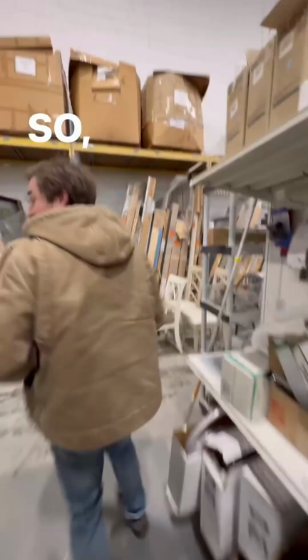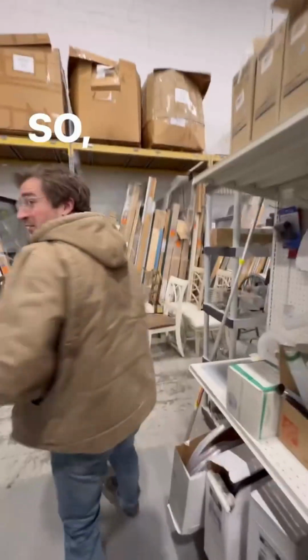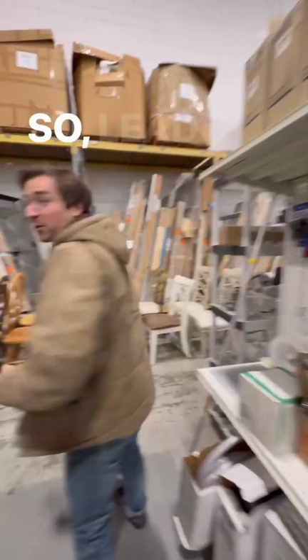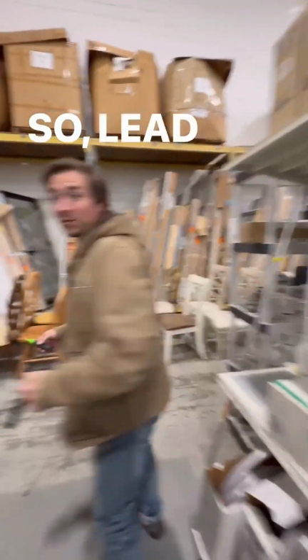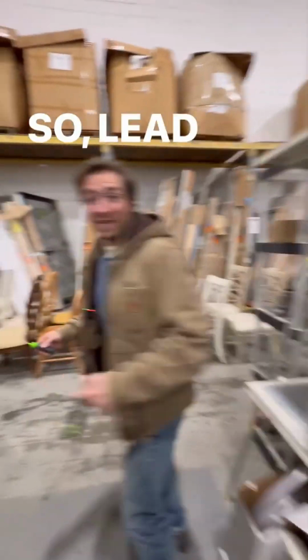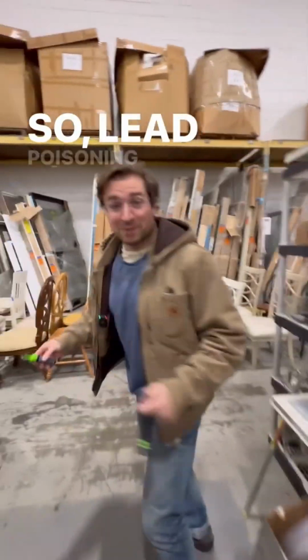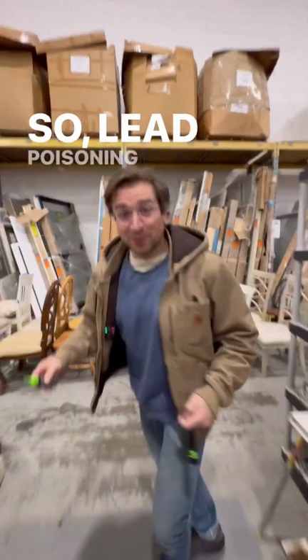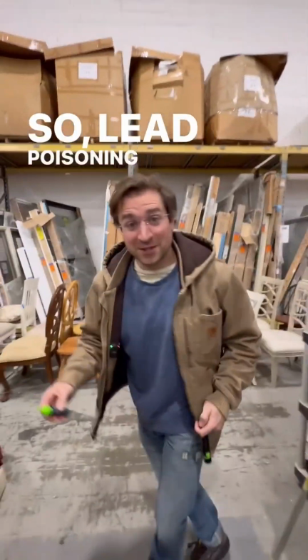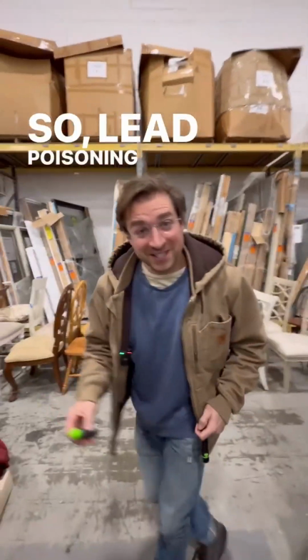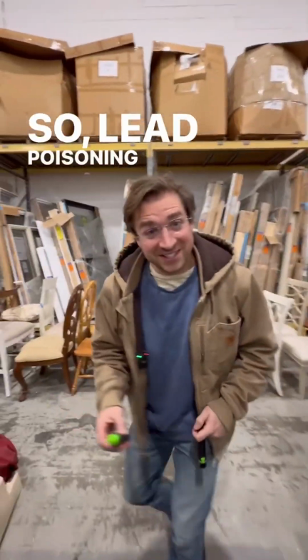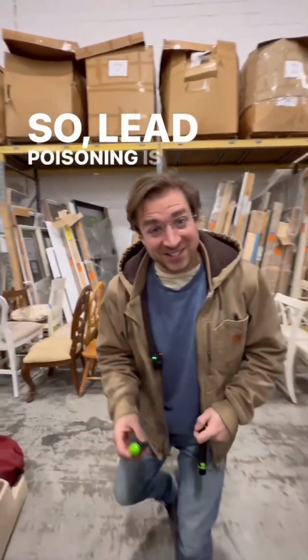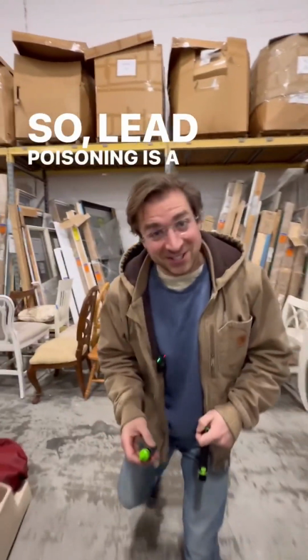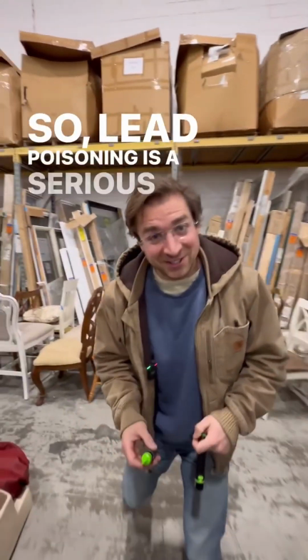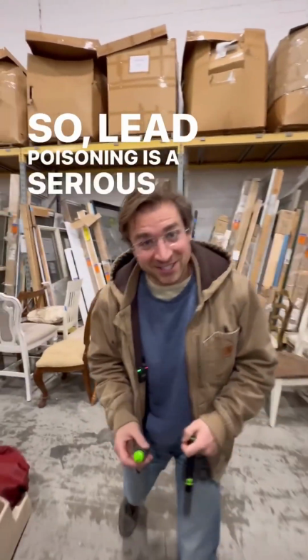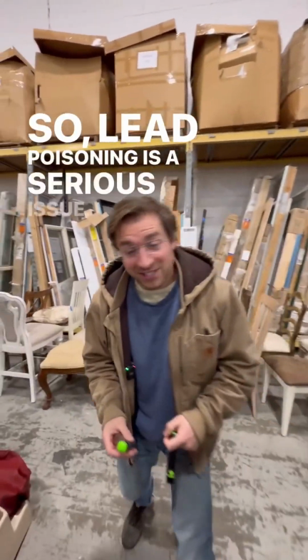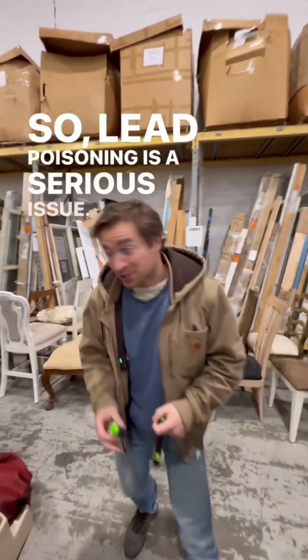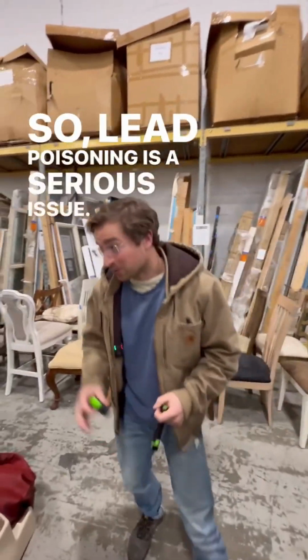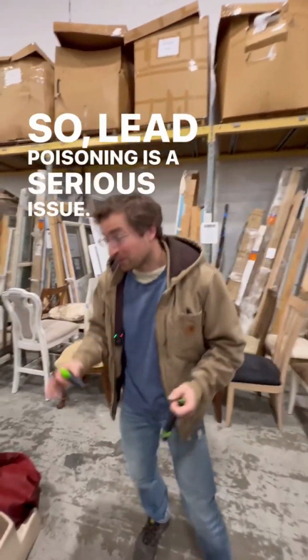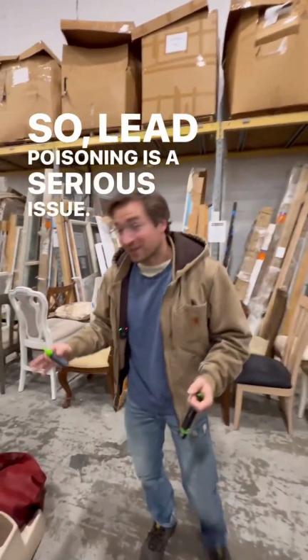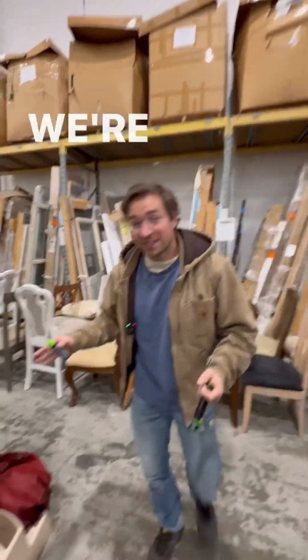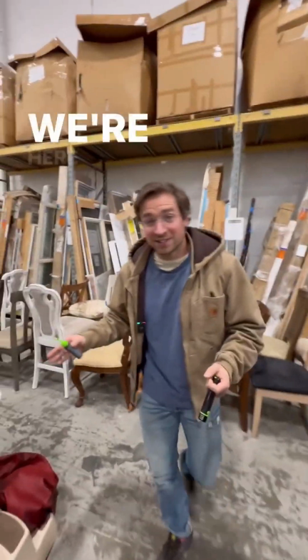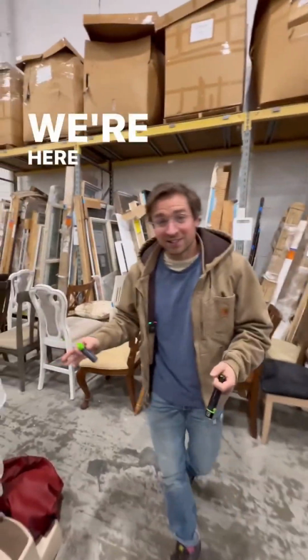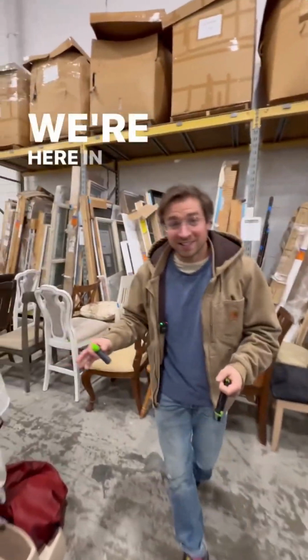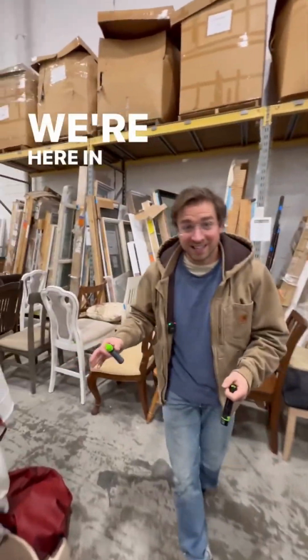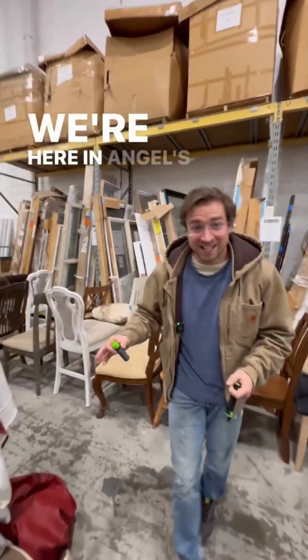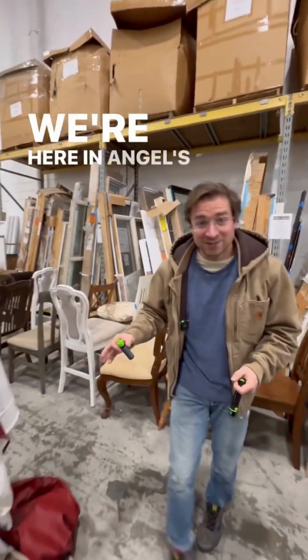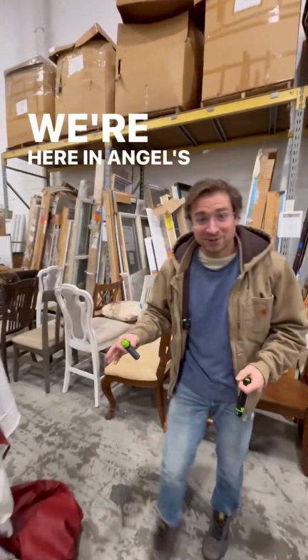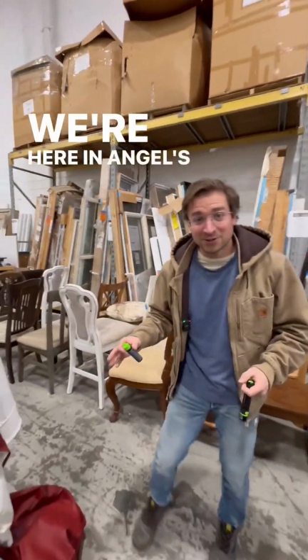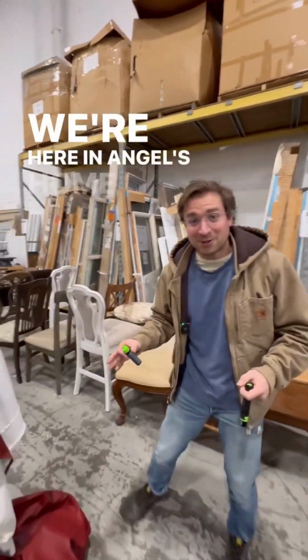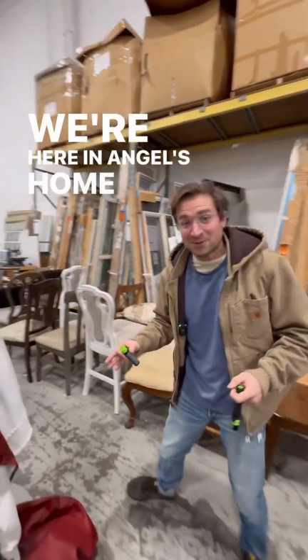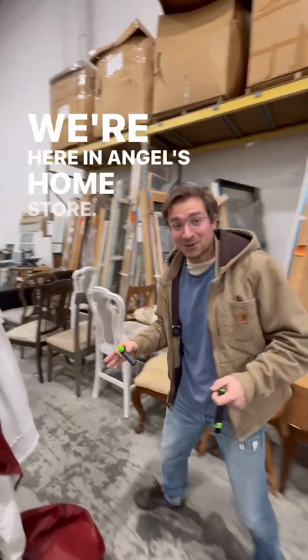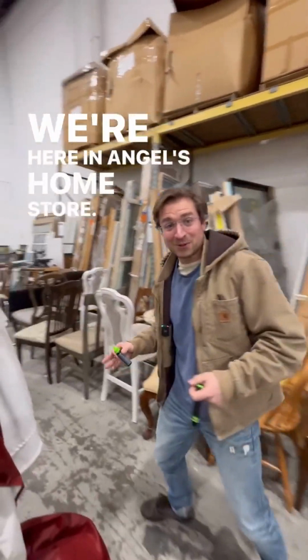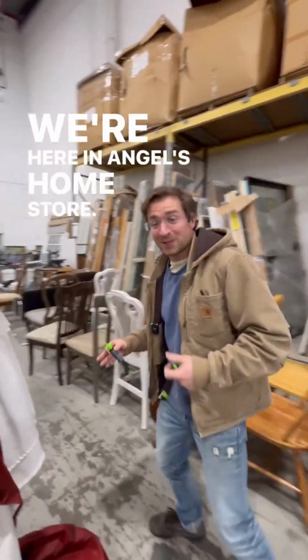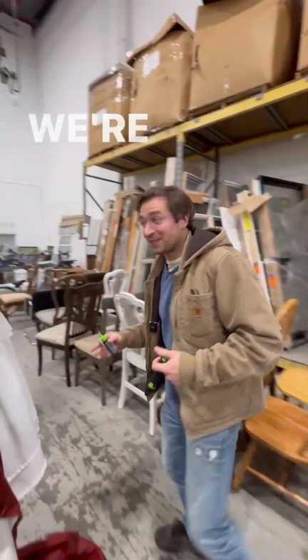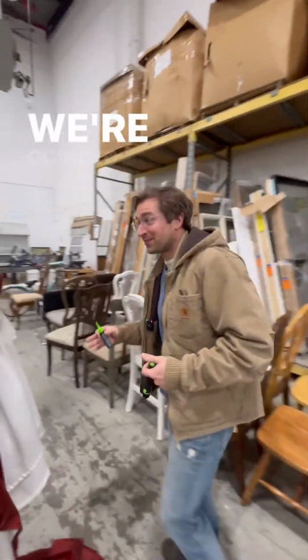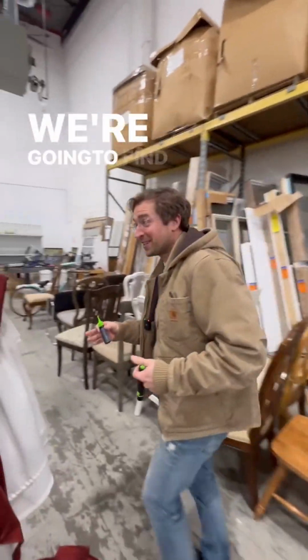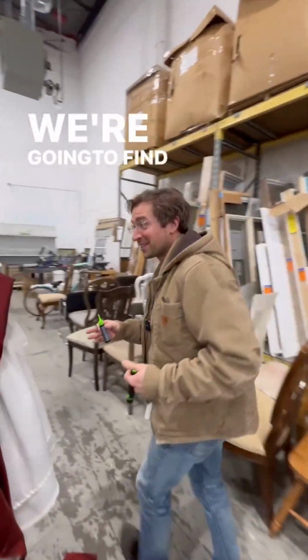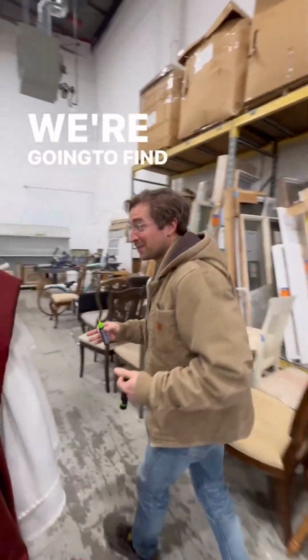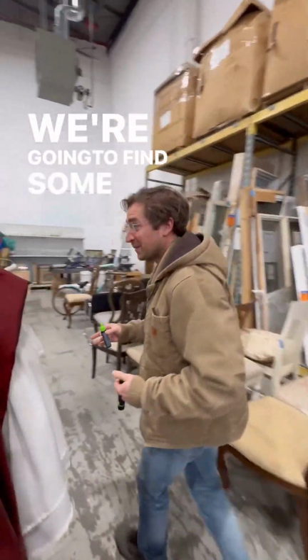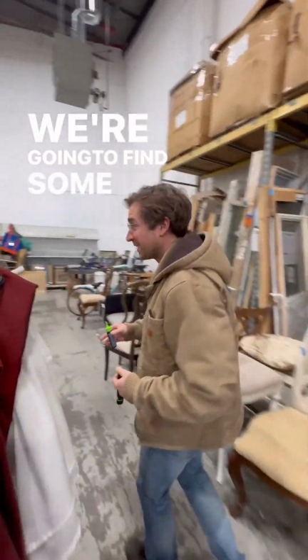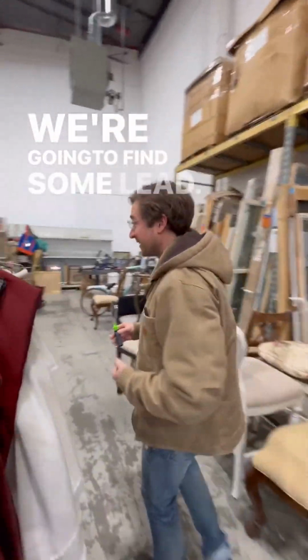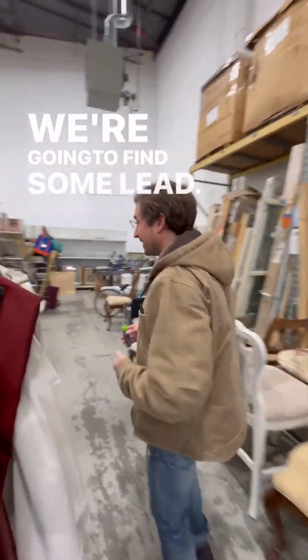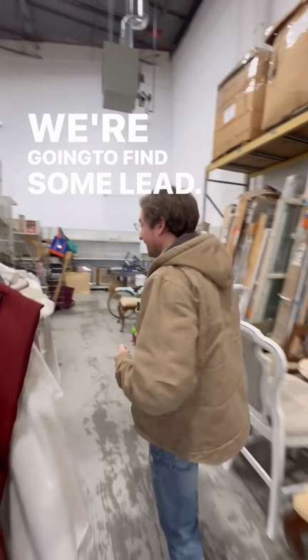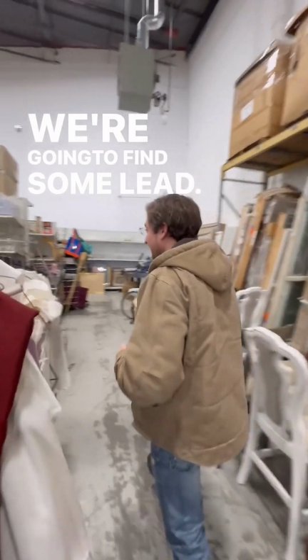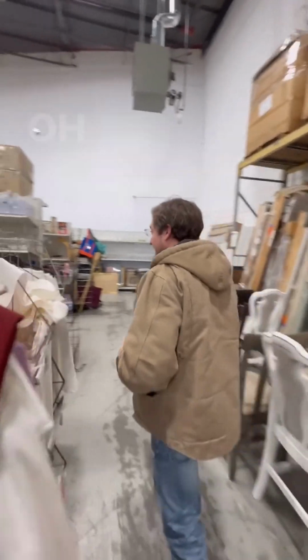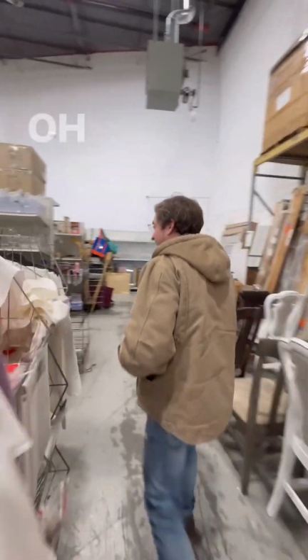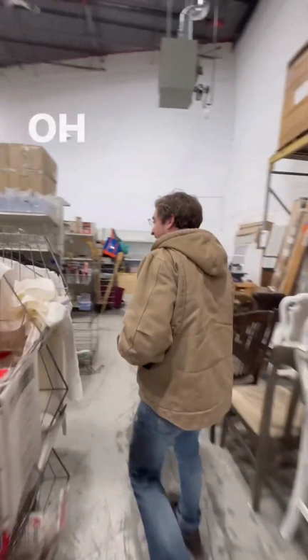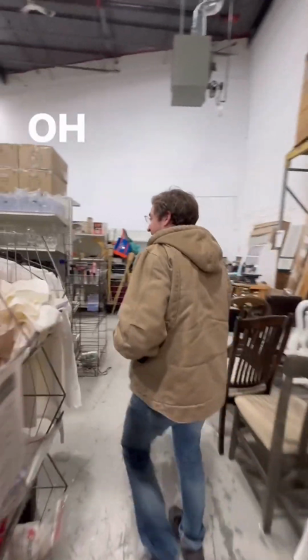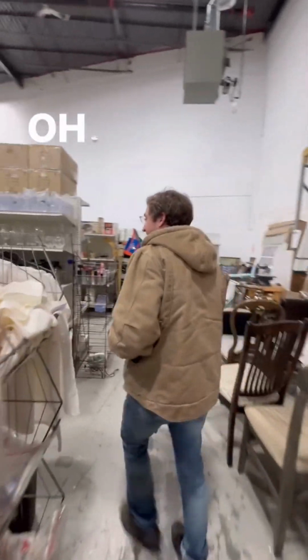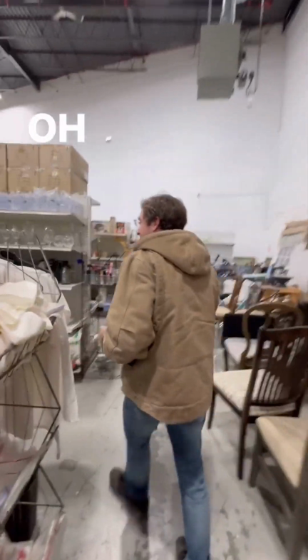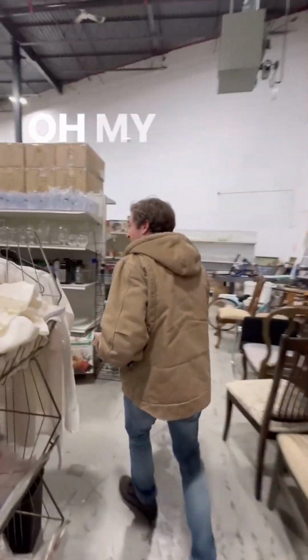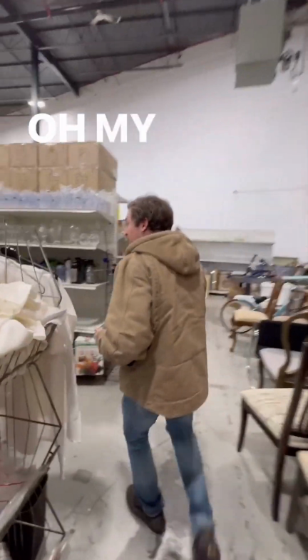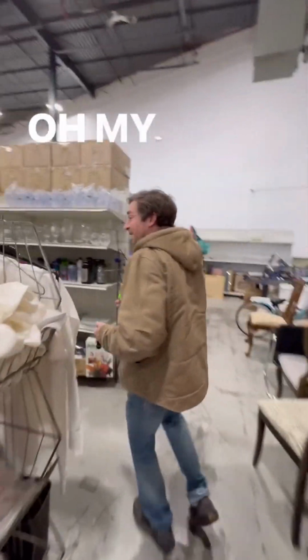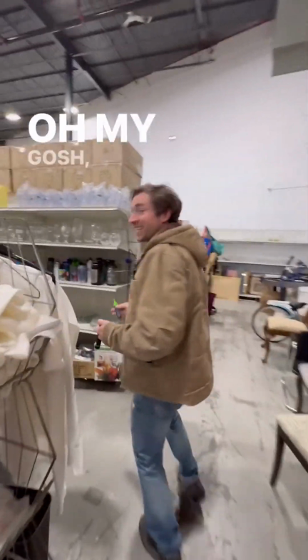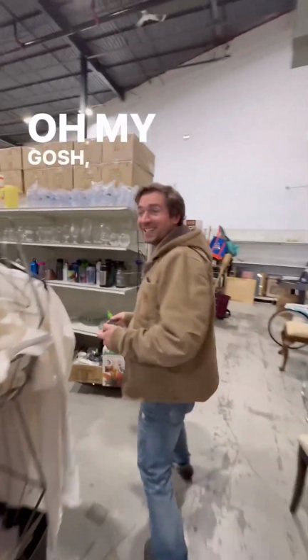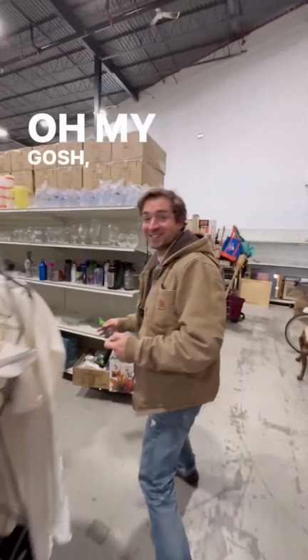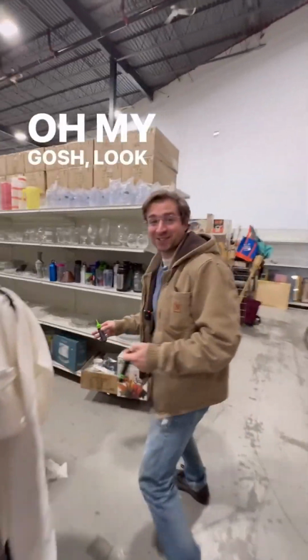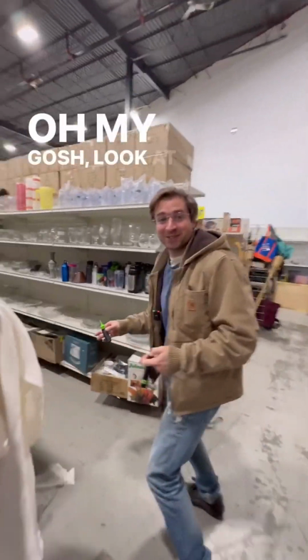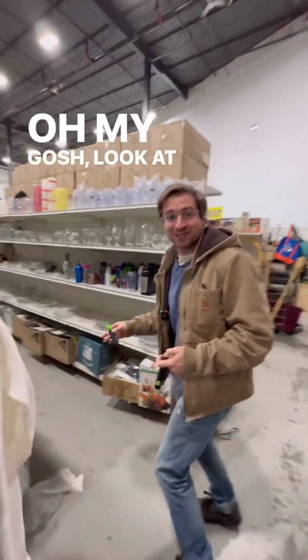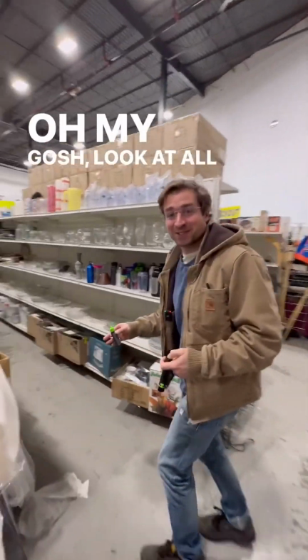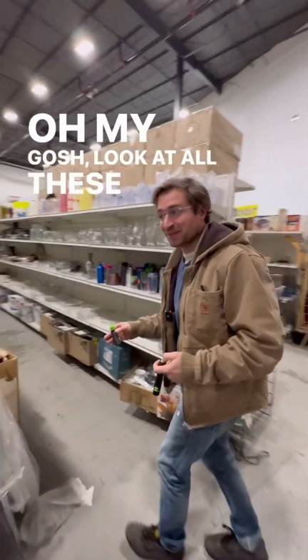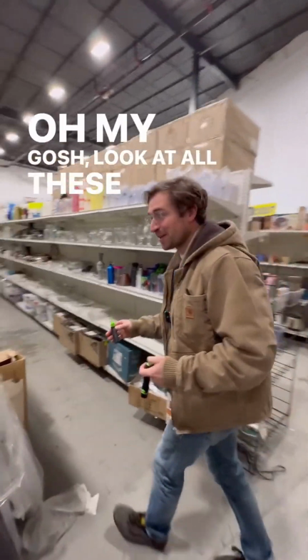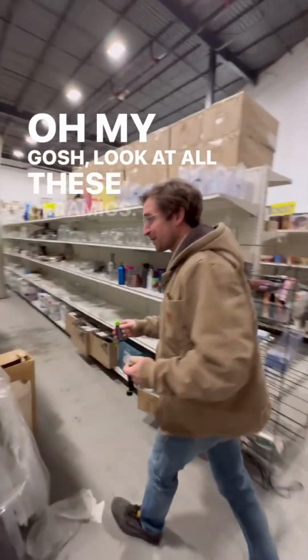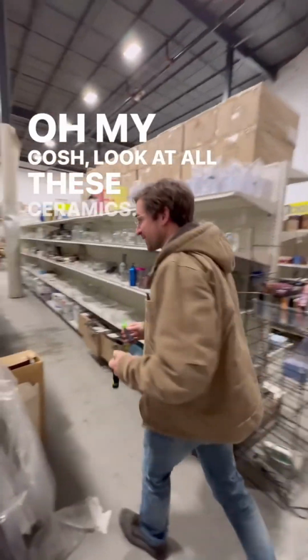Lead poisoning is a serious issue. We're here in Angela's home store. We're going to find some lead. Oh my gosh, look at all these ceramics.